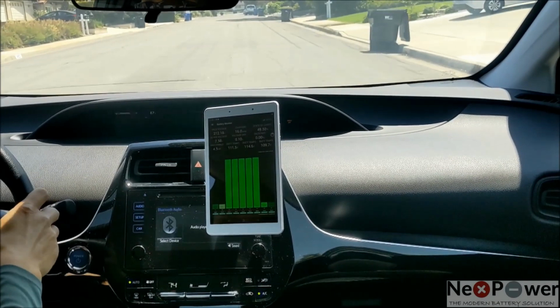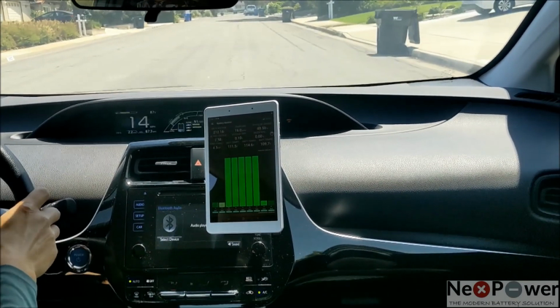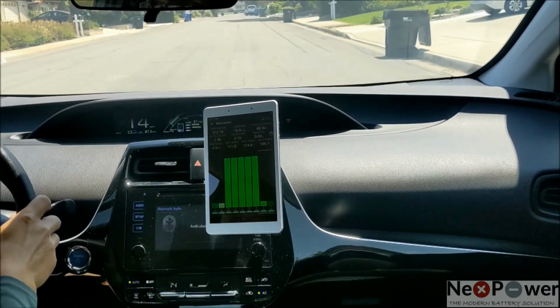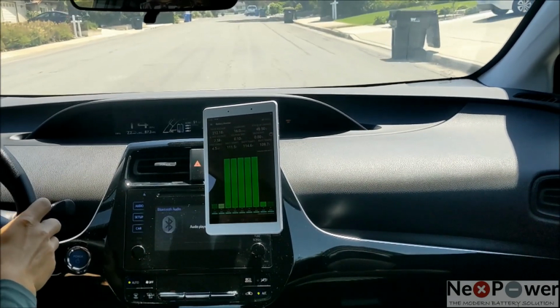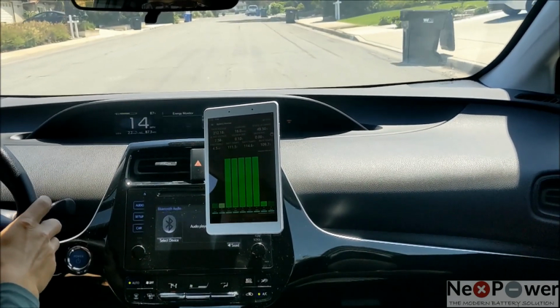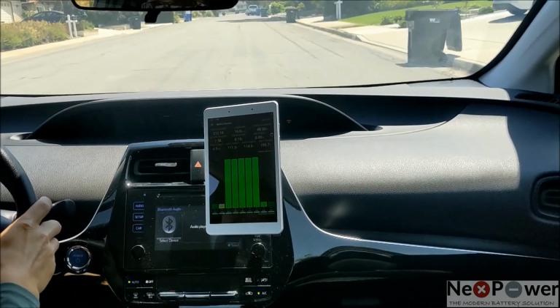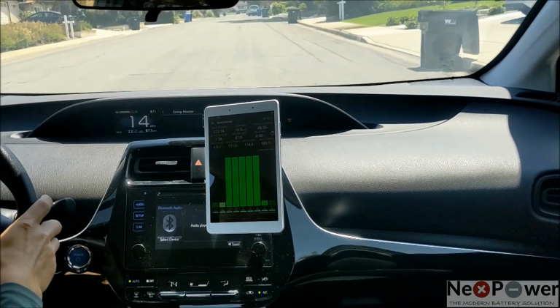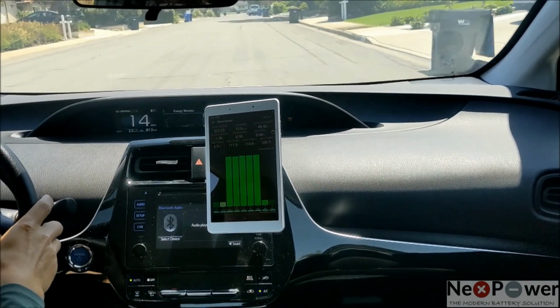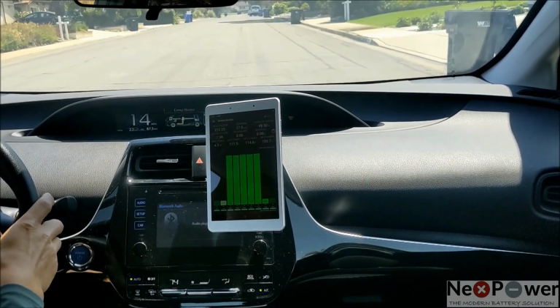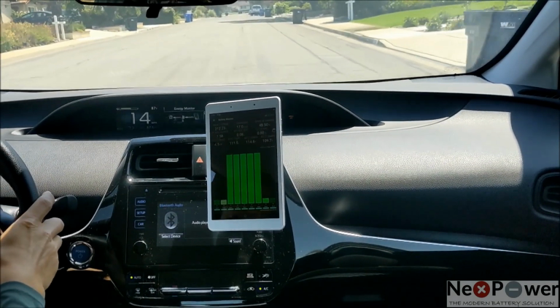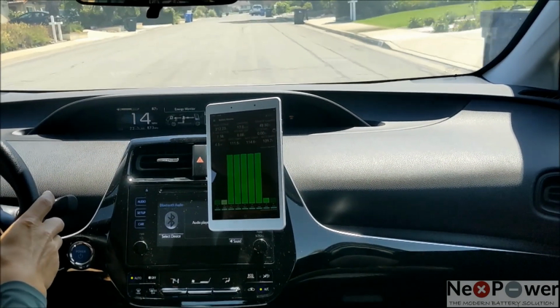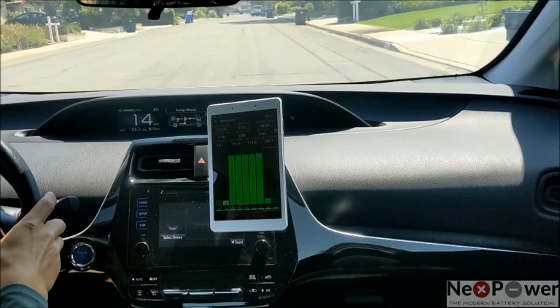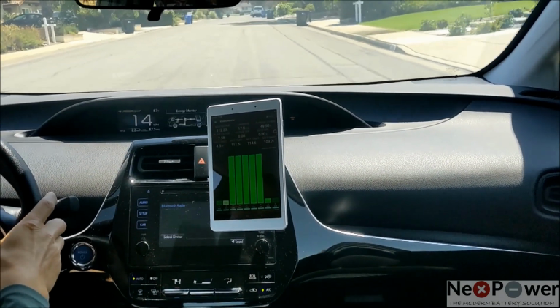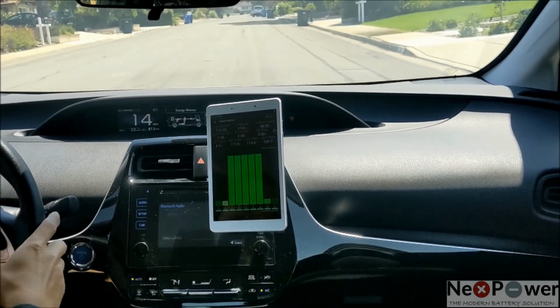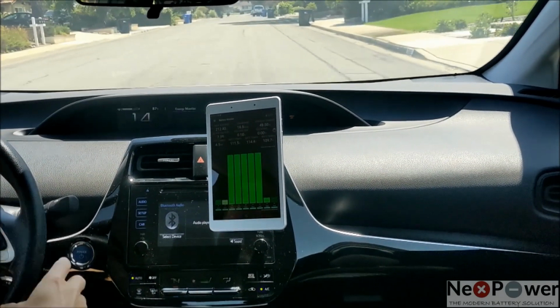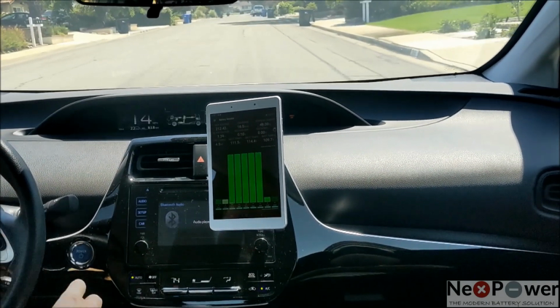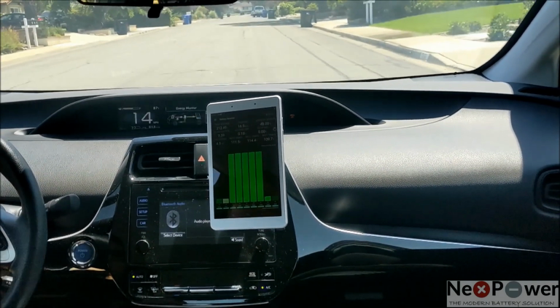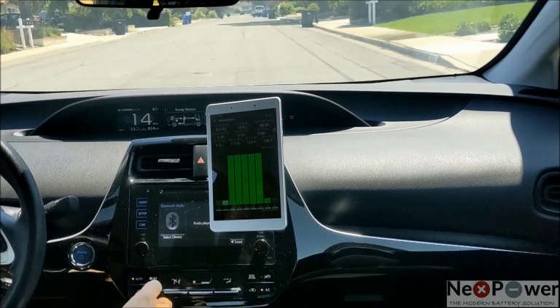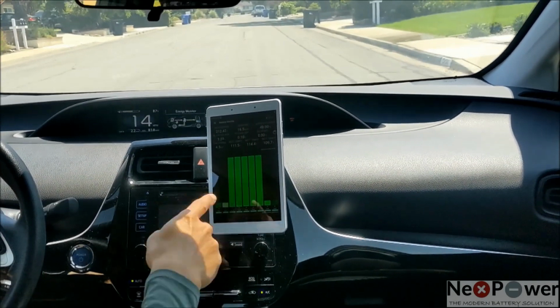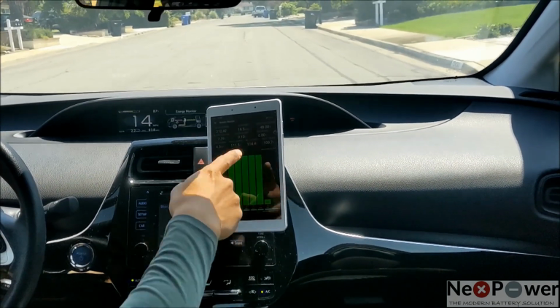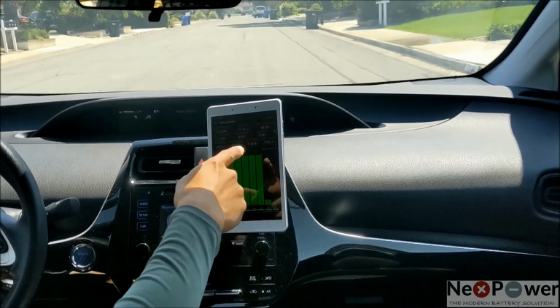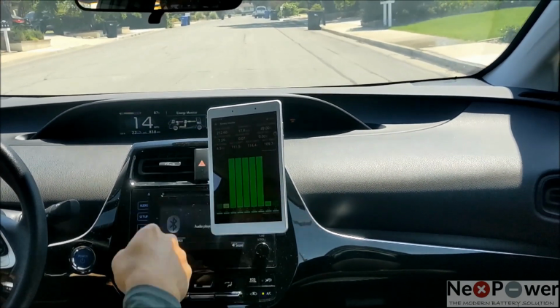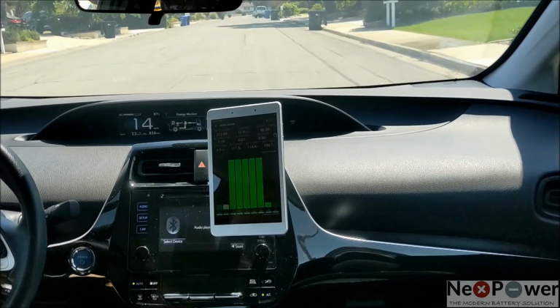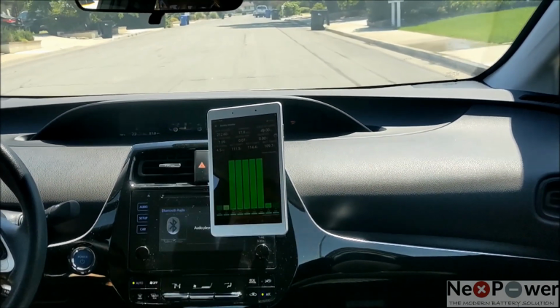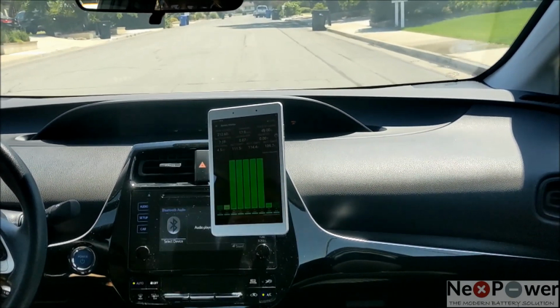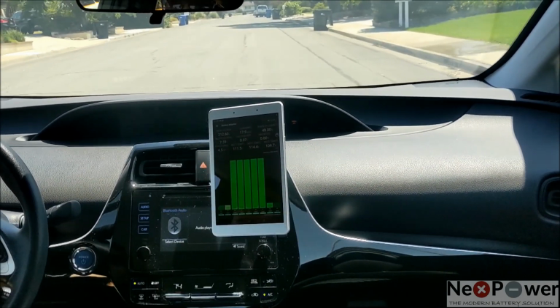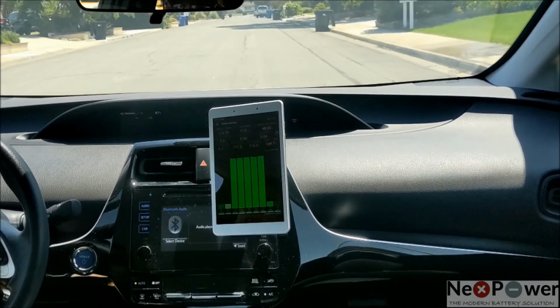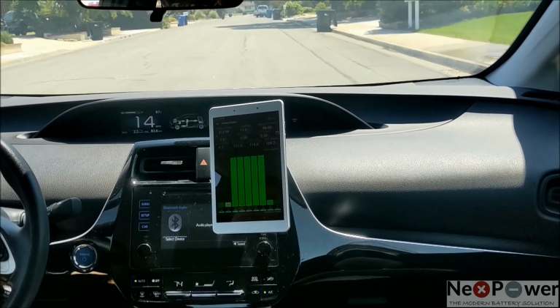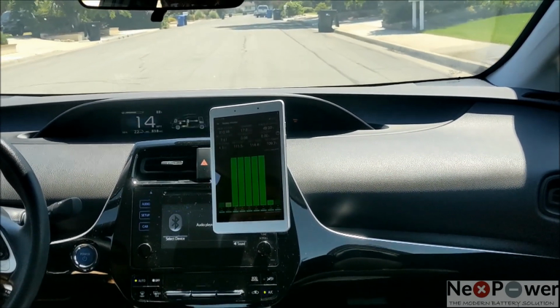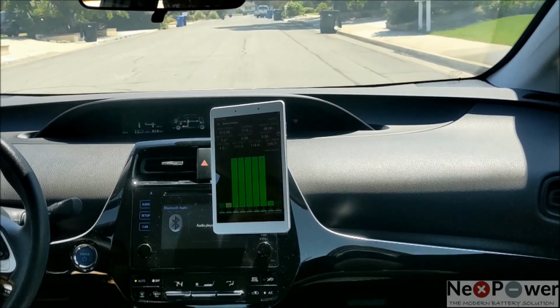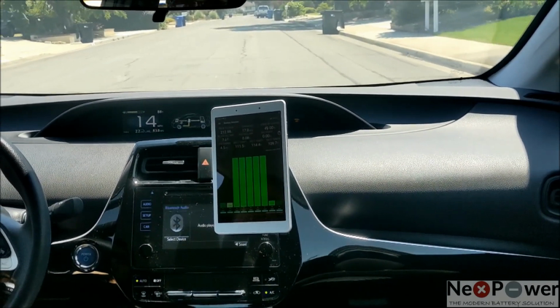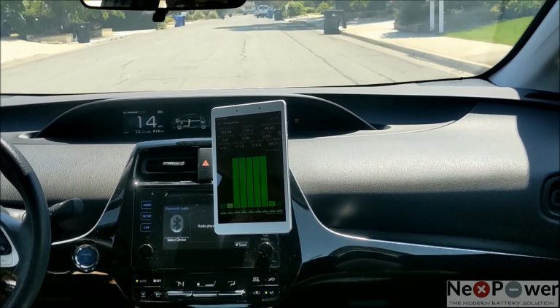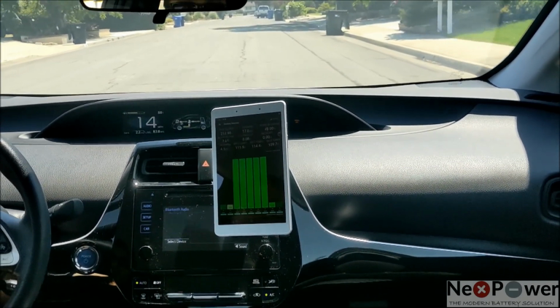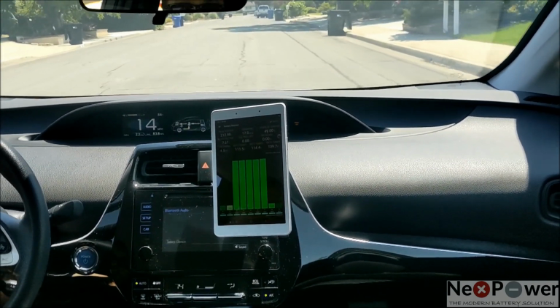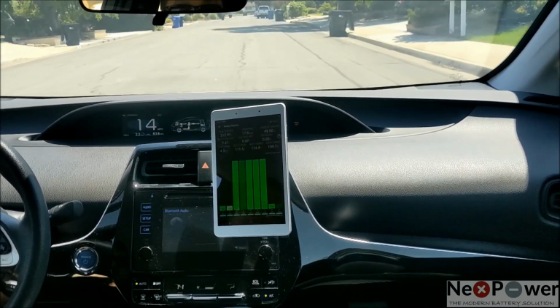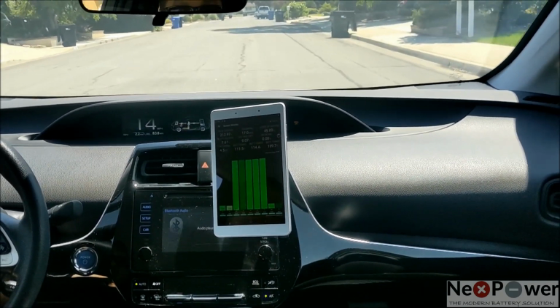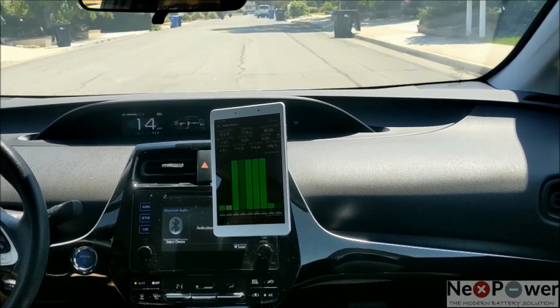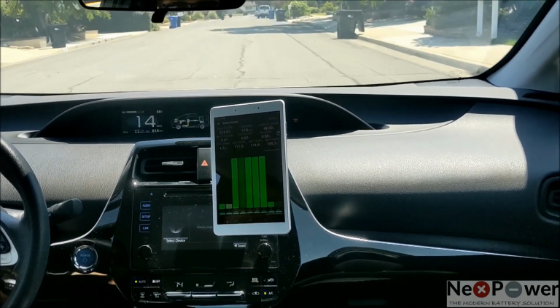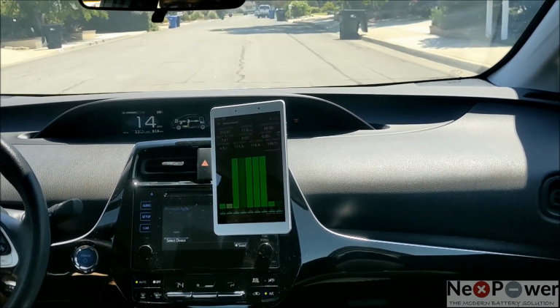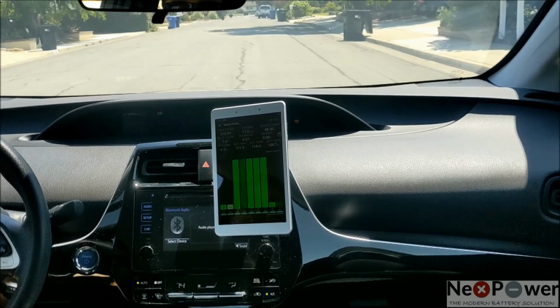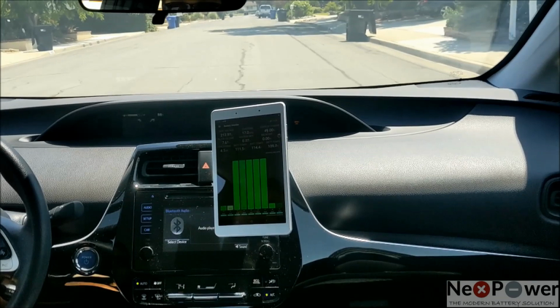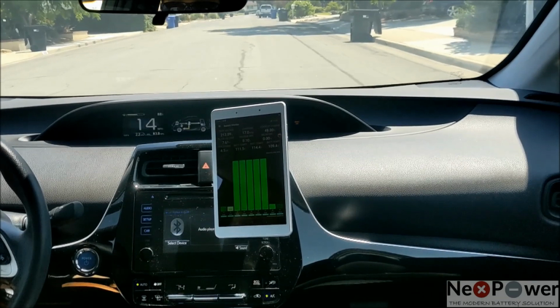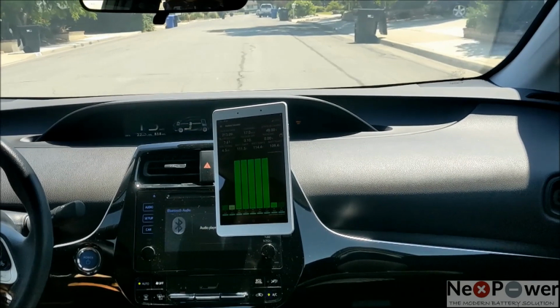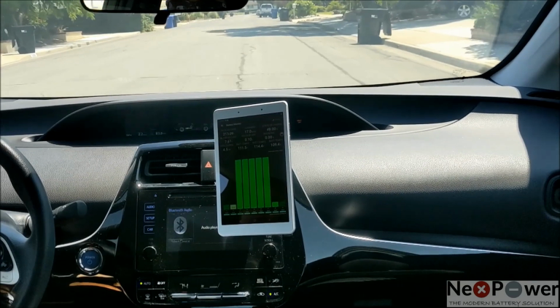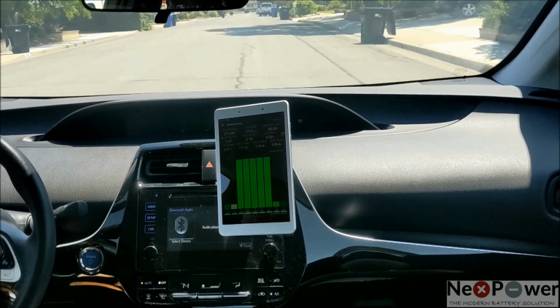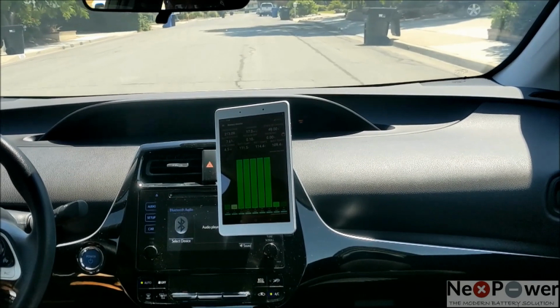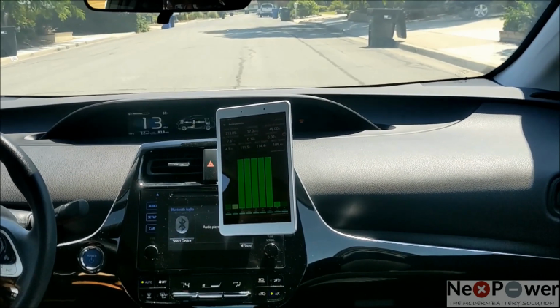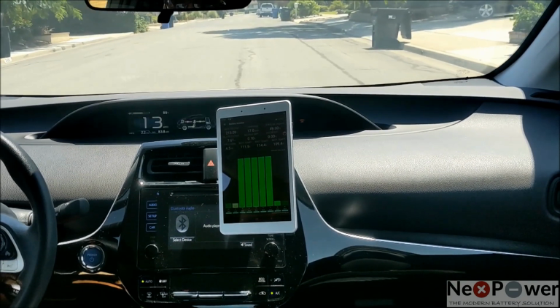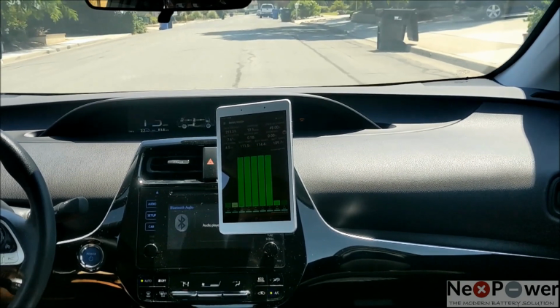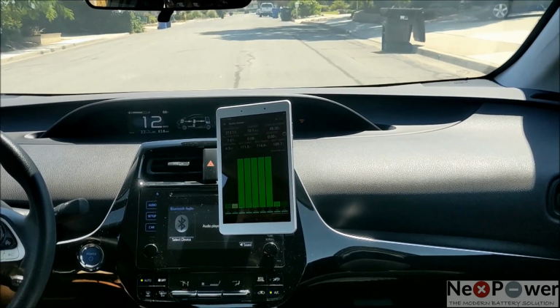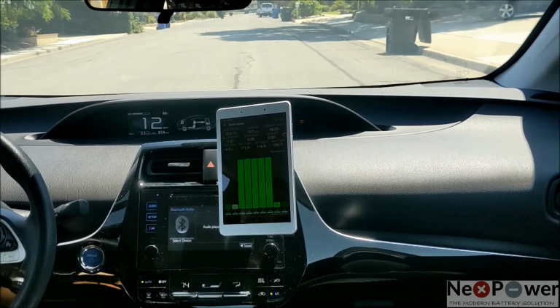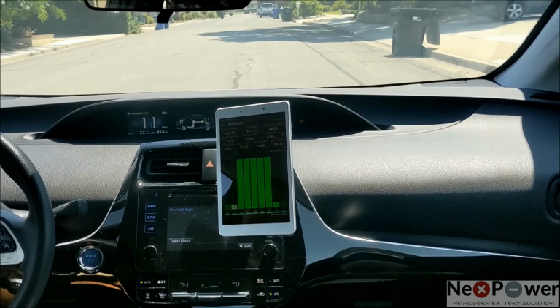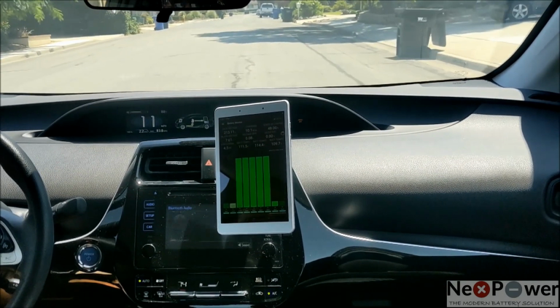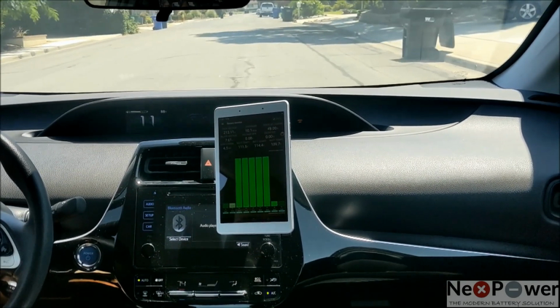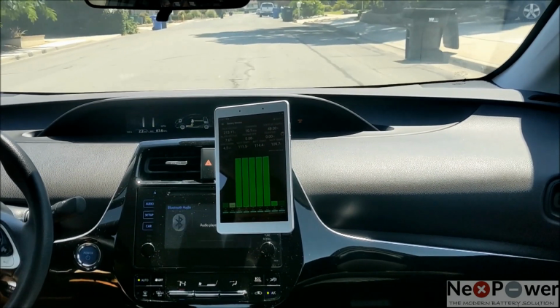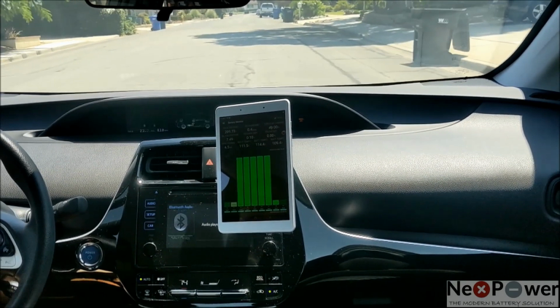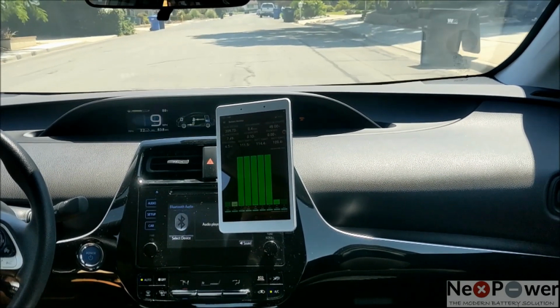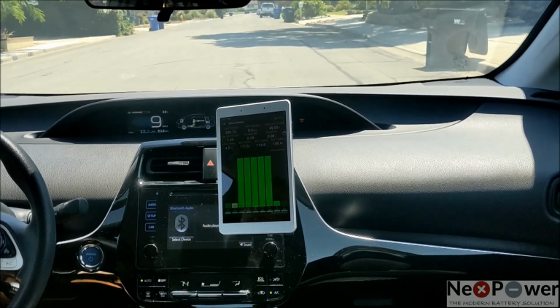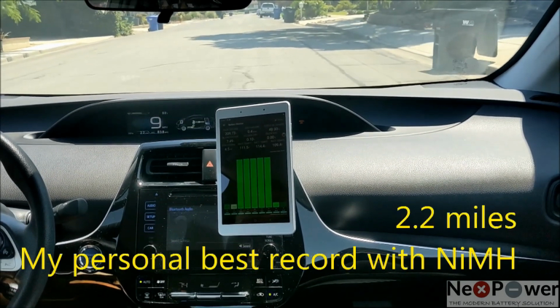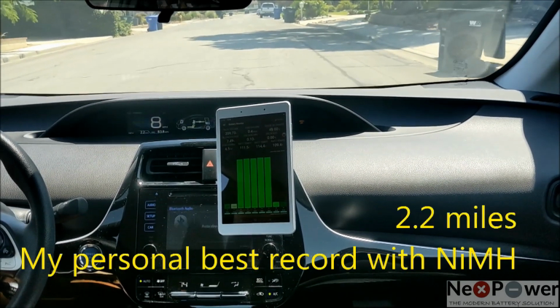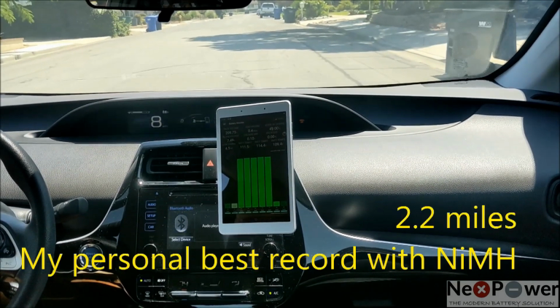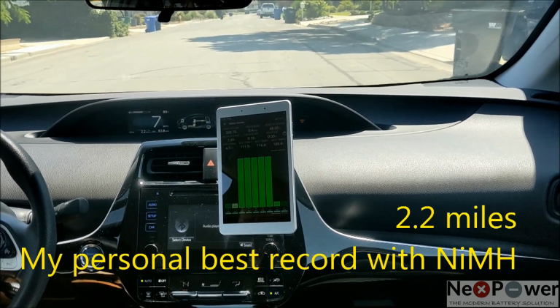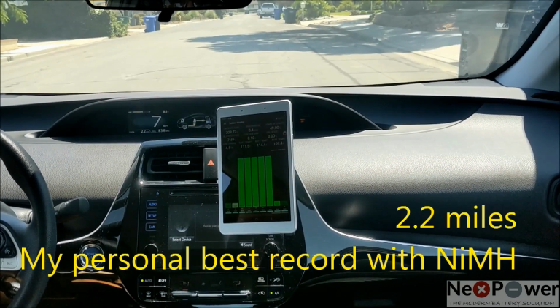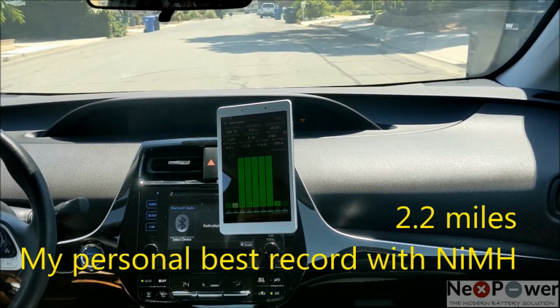And the engine kicks in. 49% SOC, and we are at 2.2 miles.